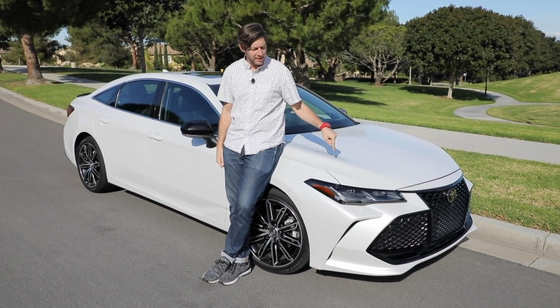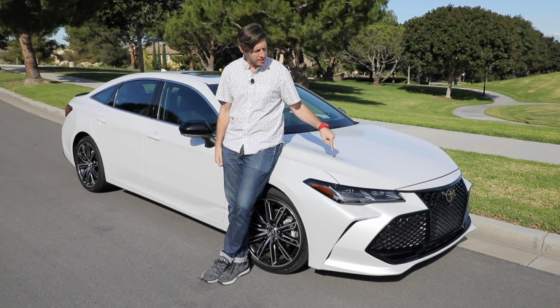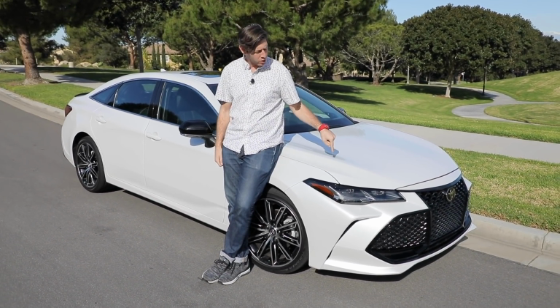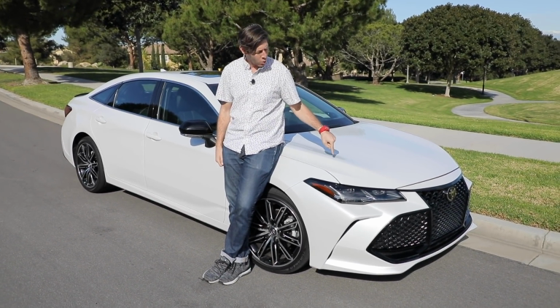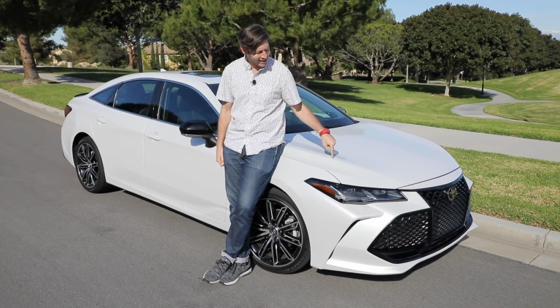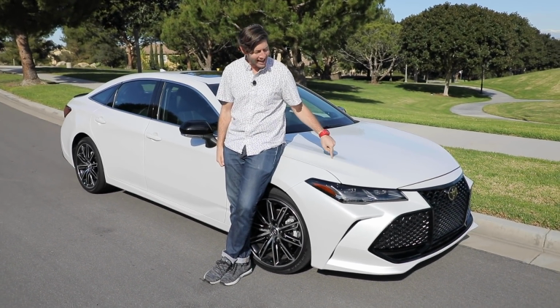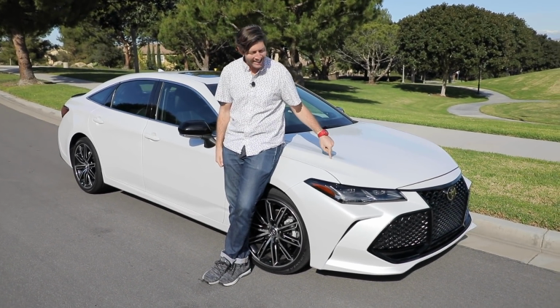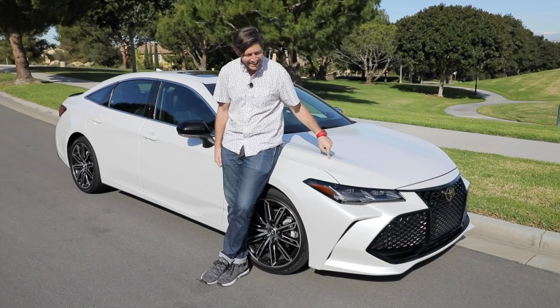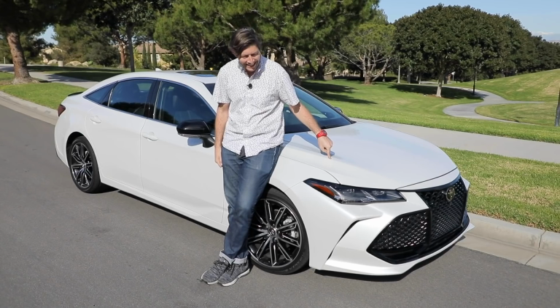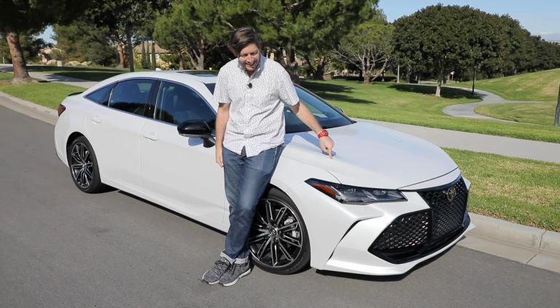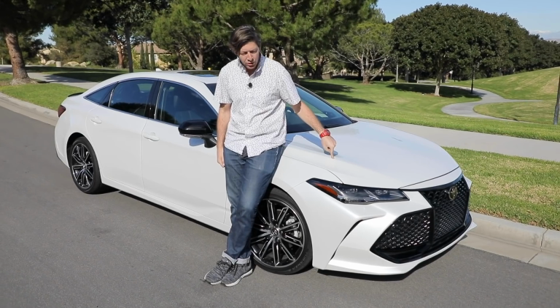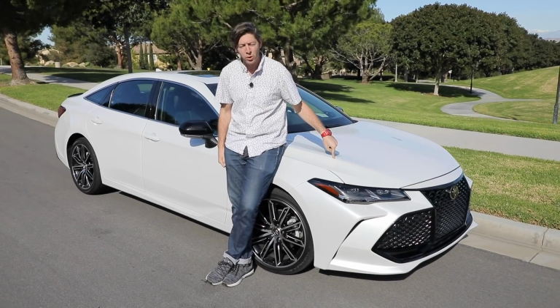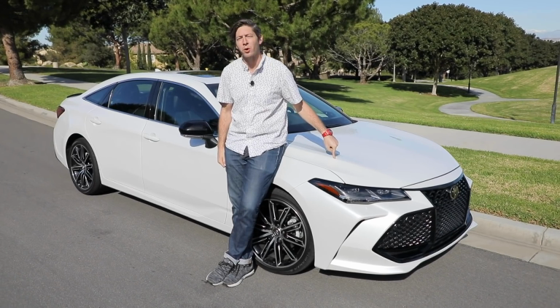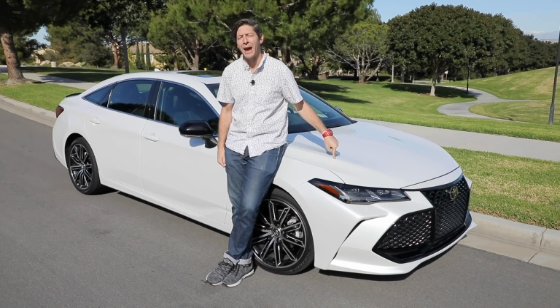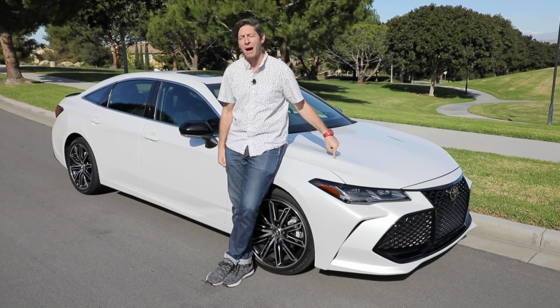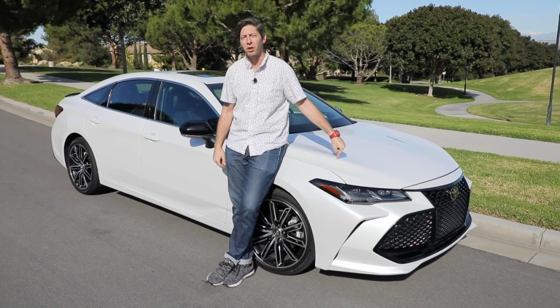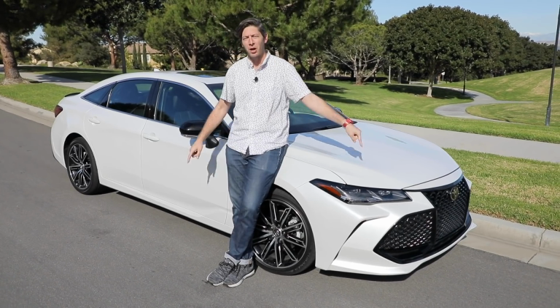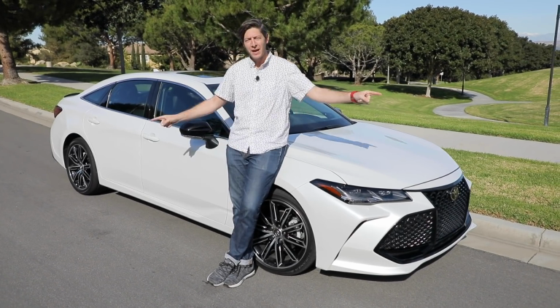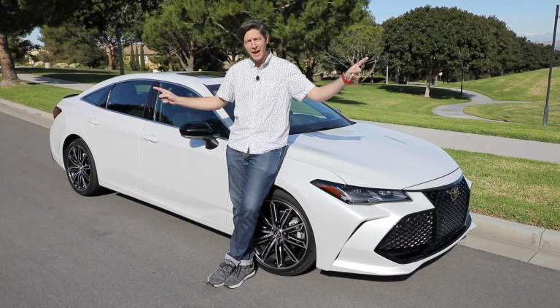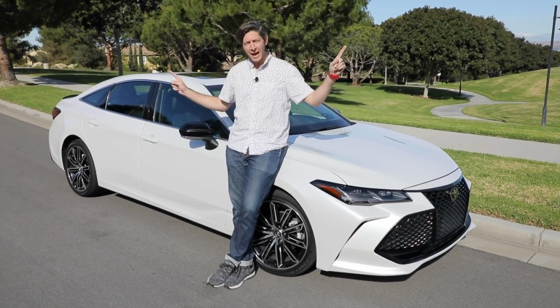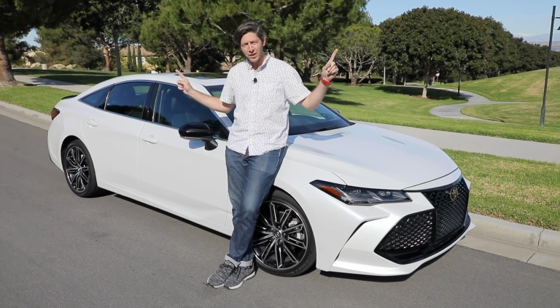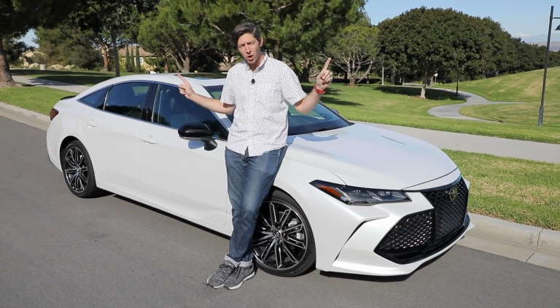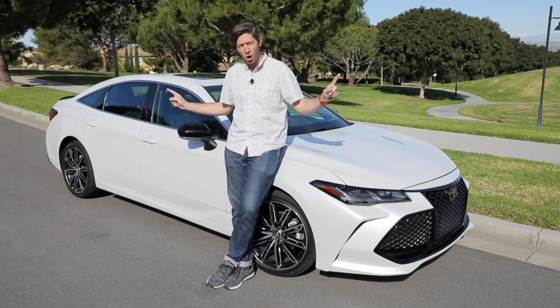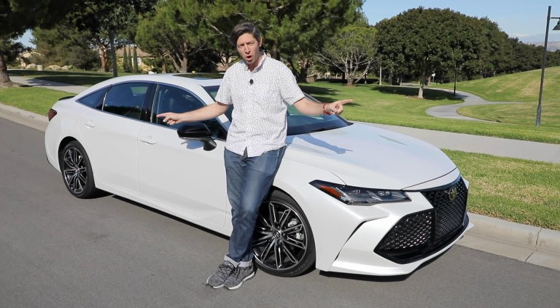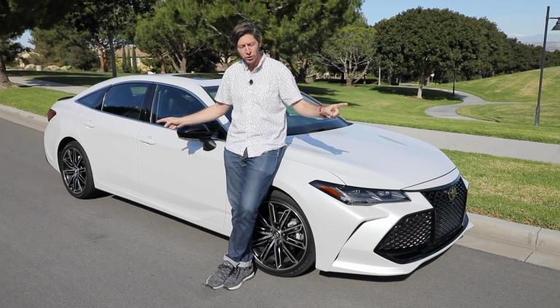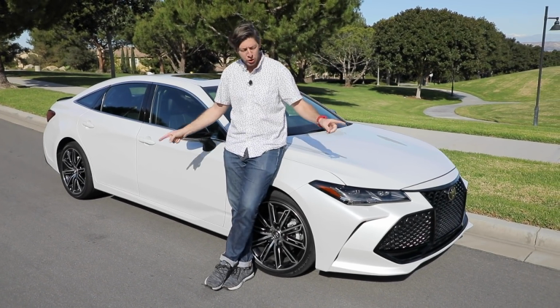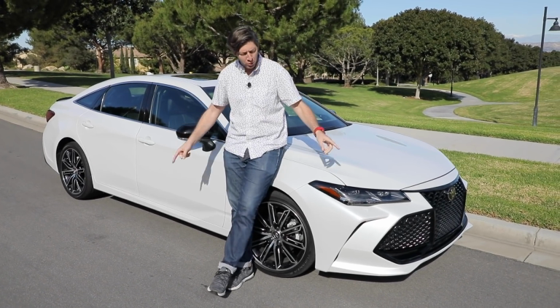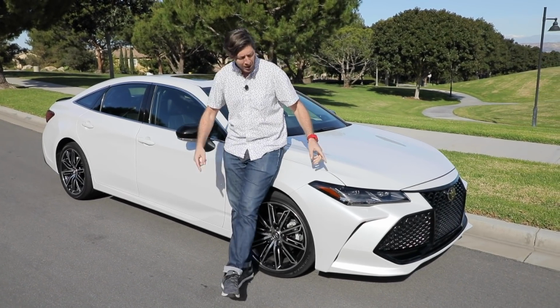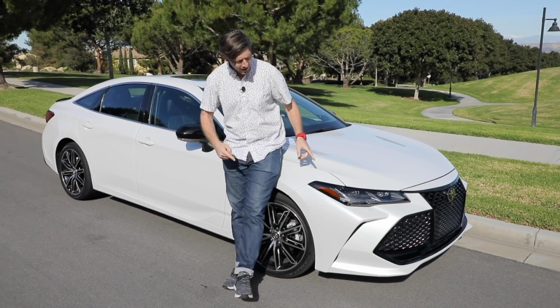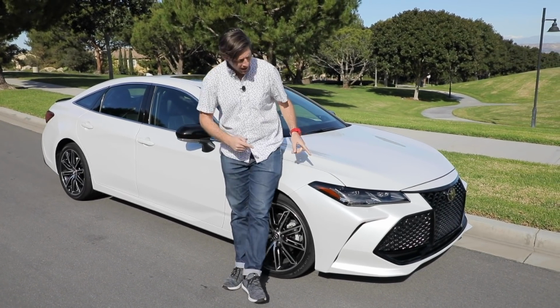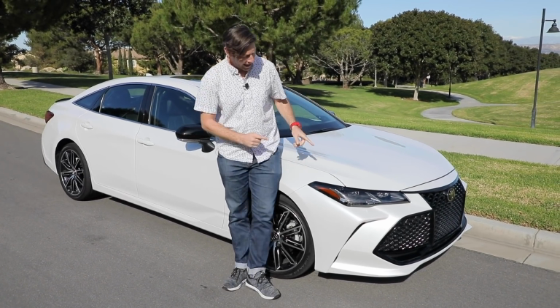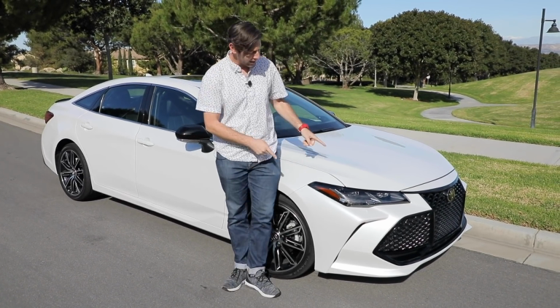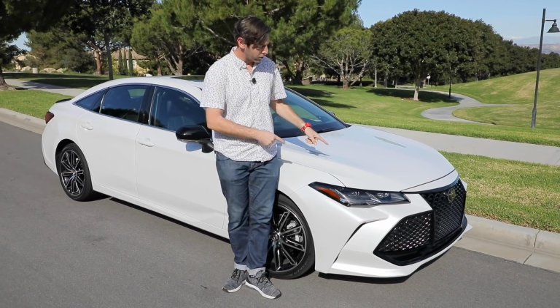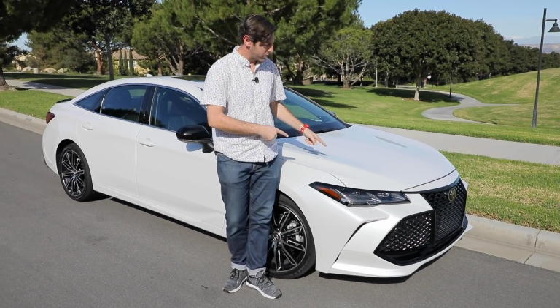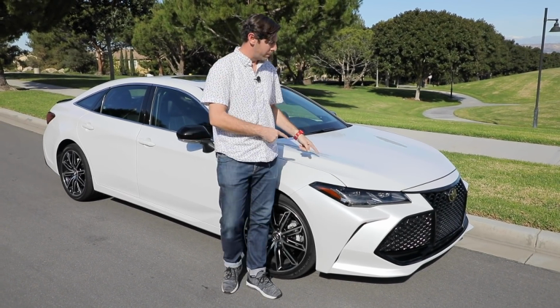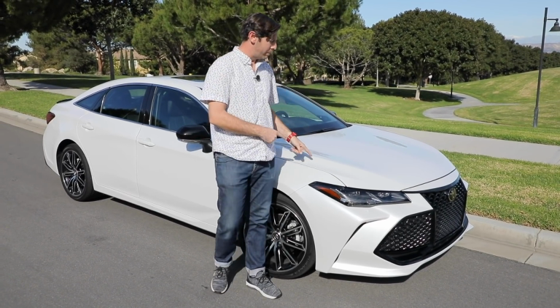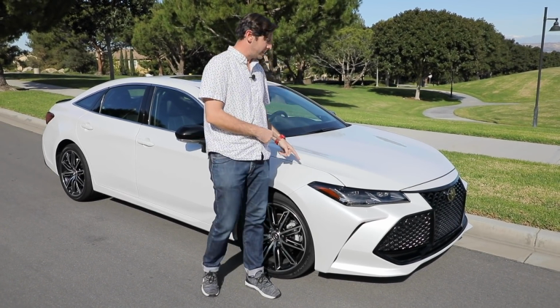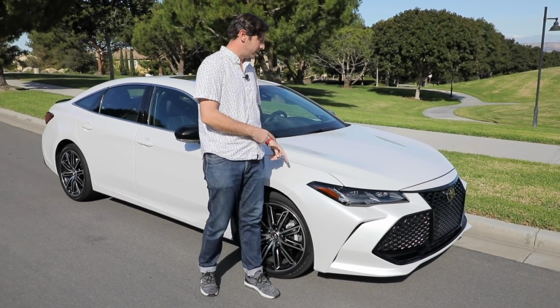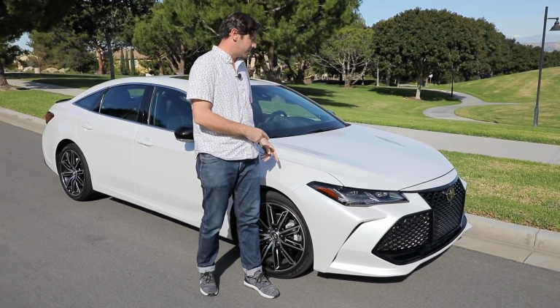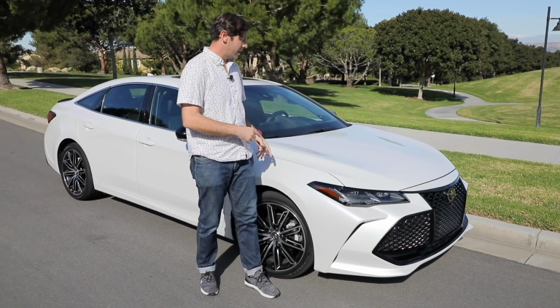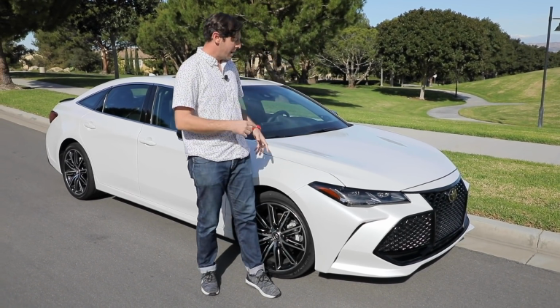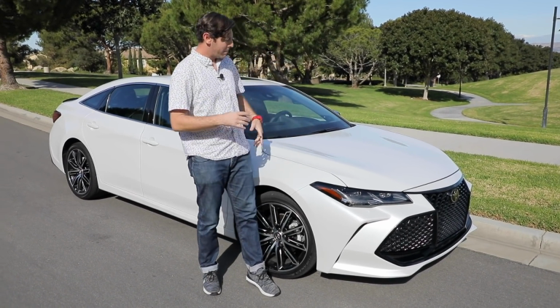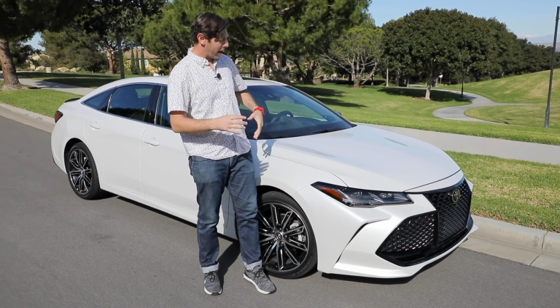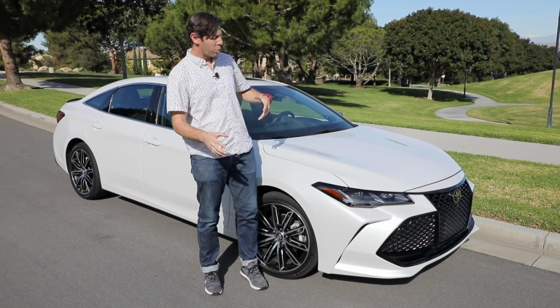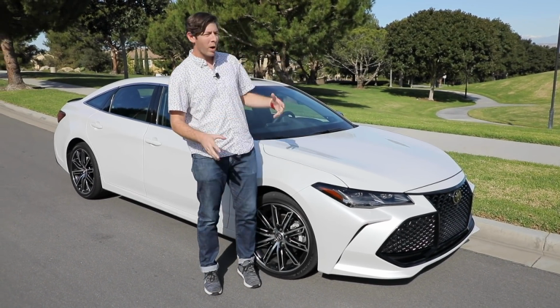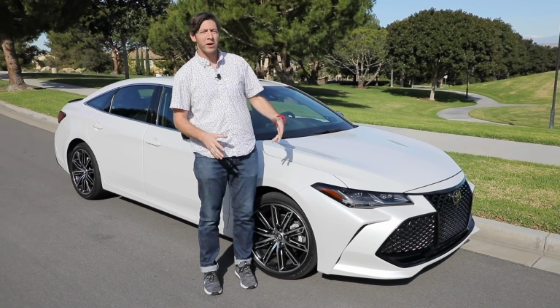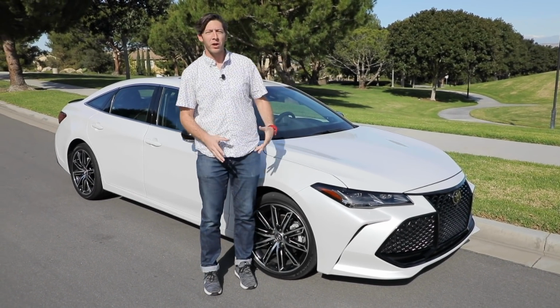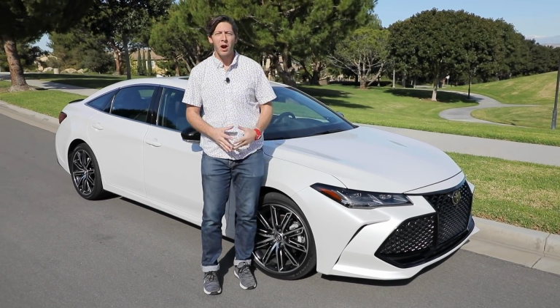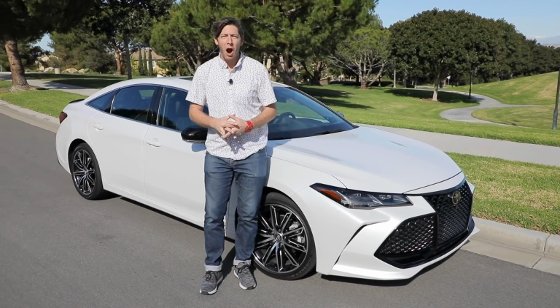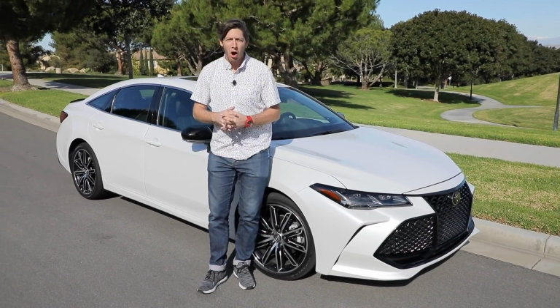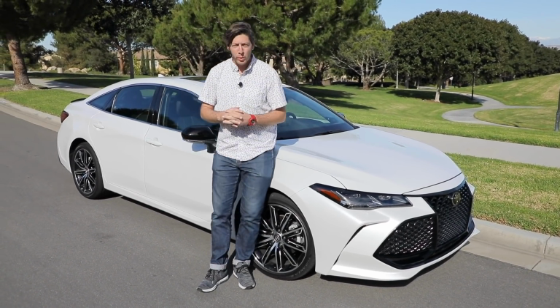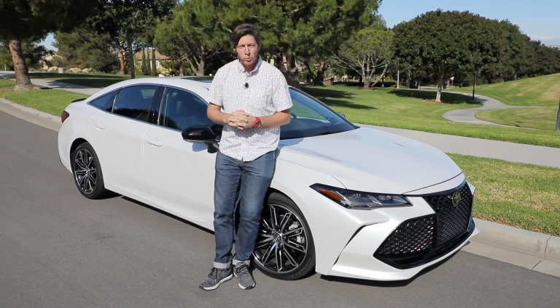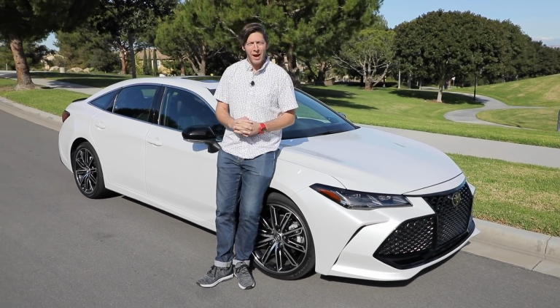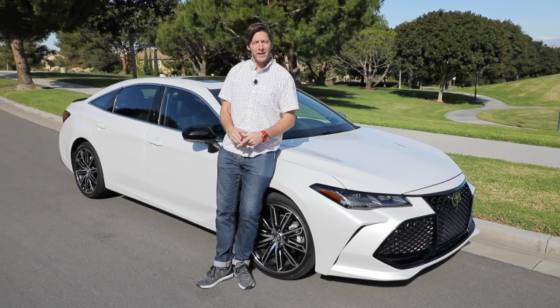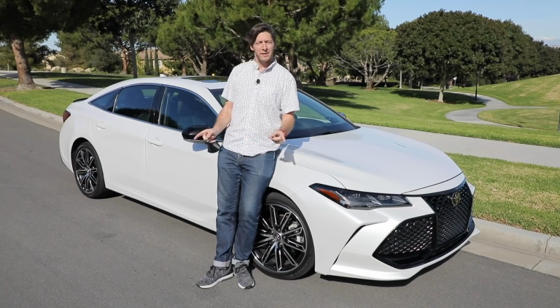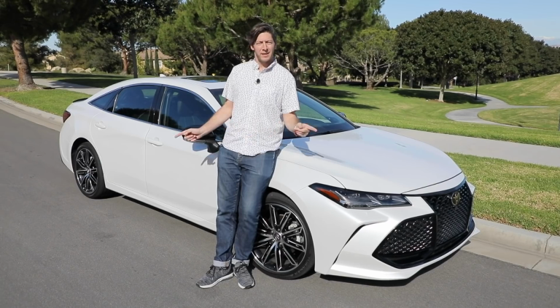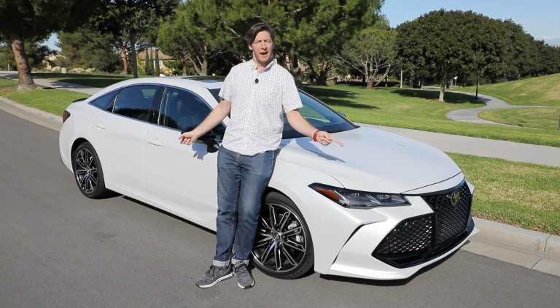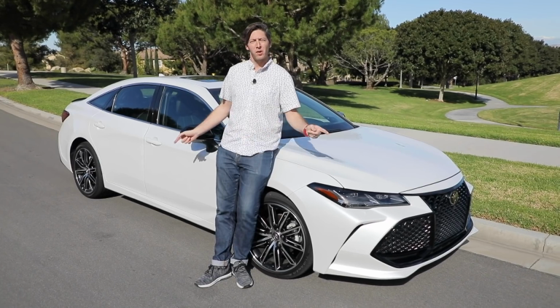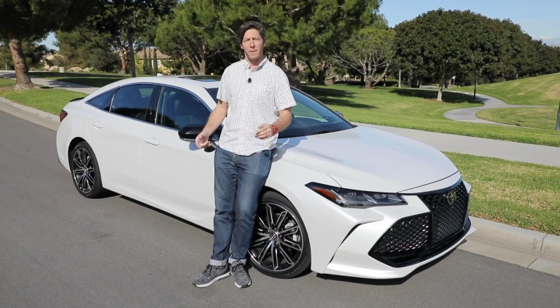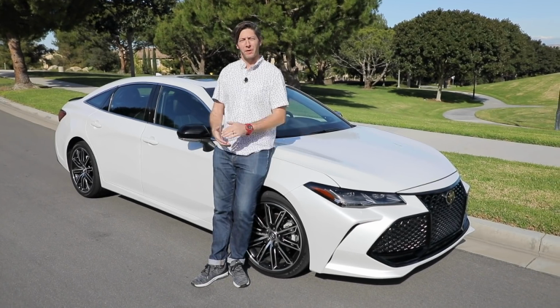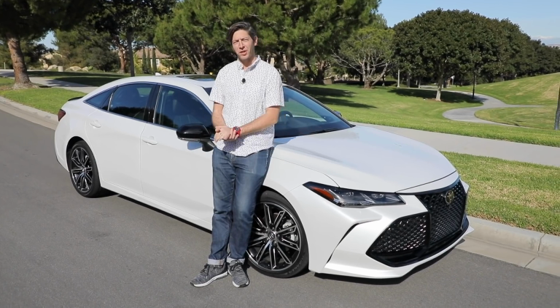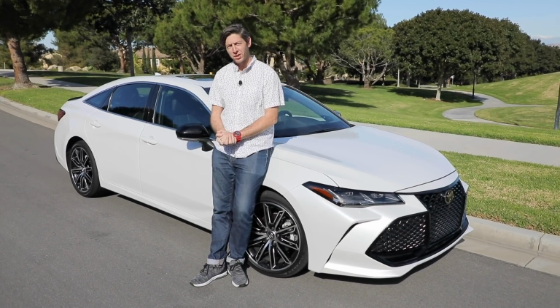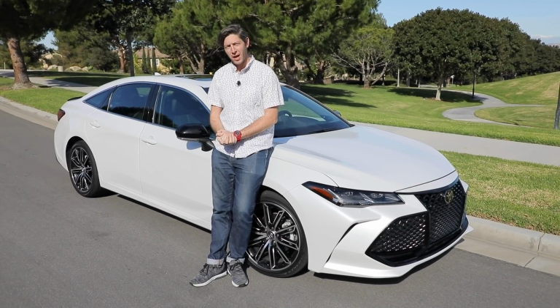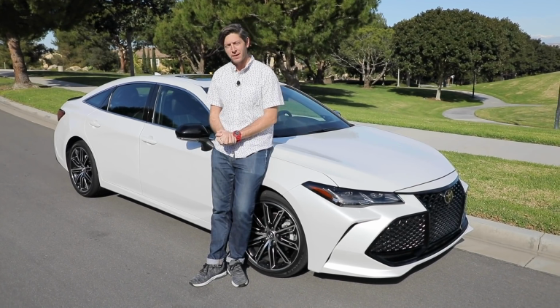This is the 2019 Toyota Avalon and it's all new and it looks the business. But I wonder, are we ready to care about this yet?